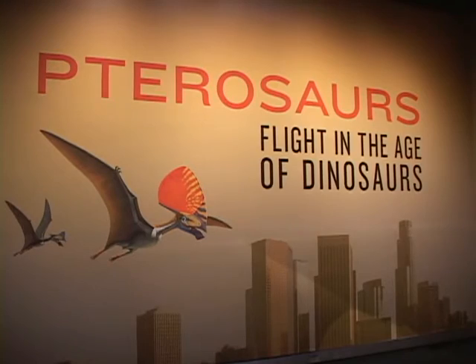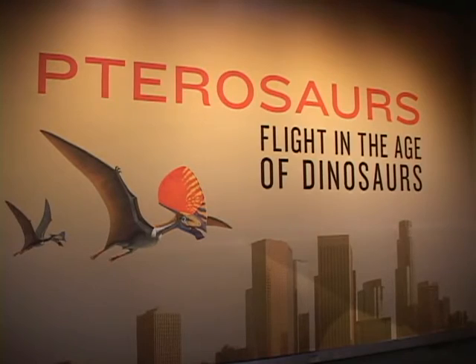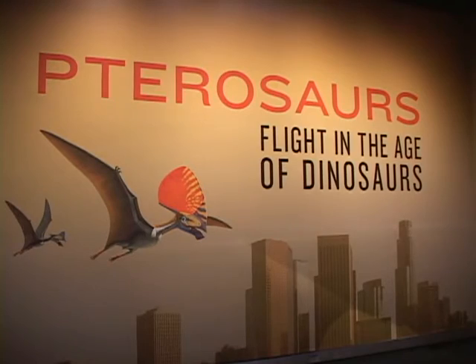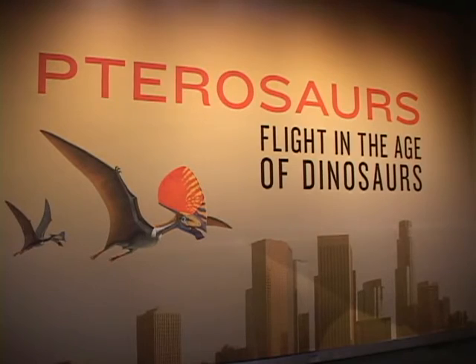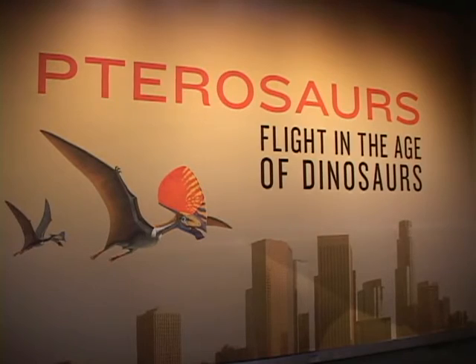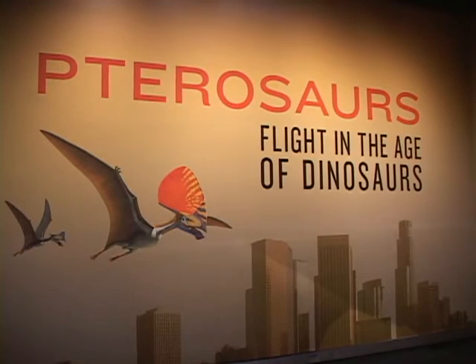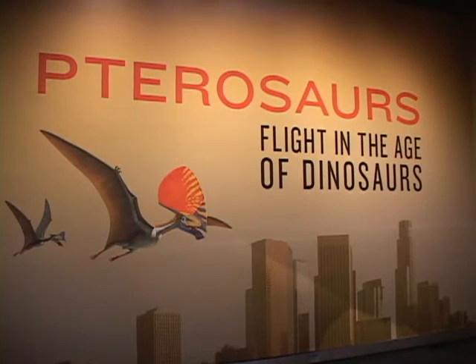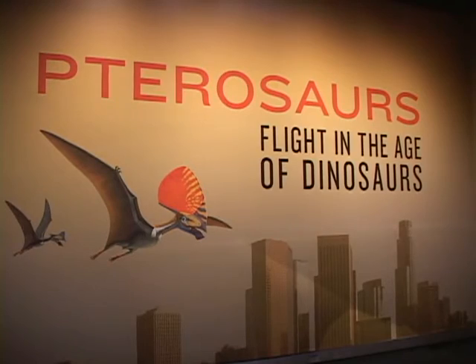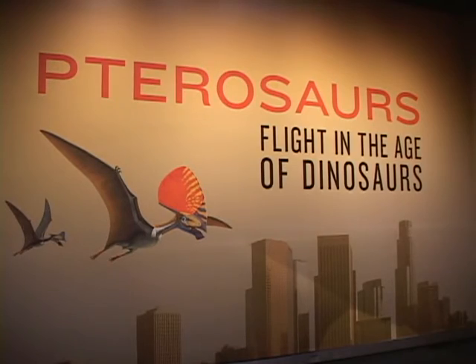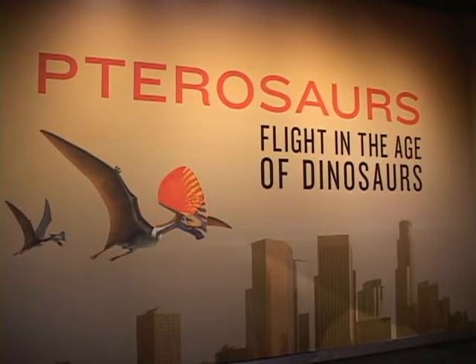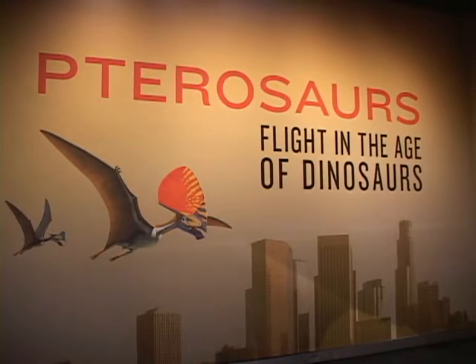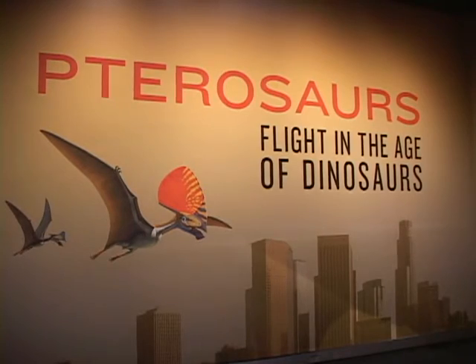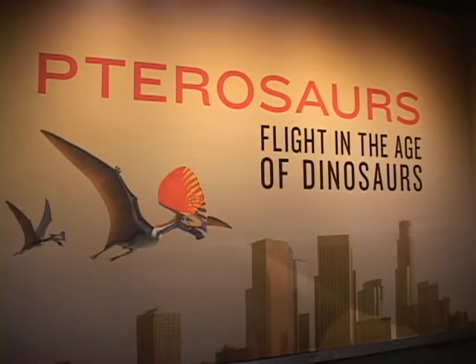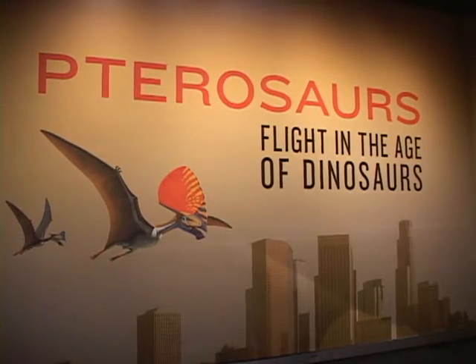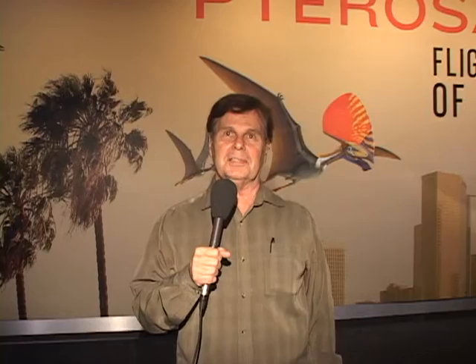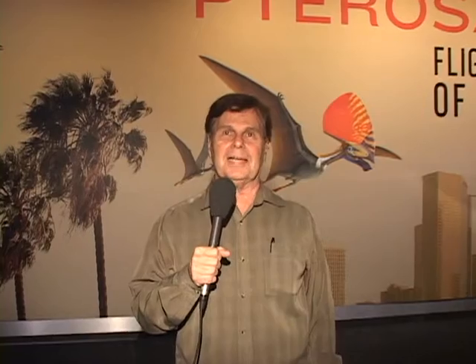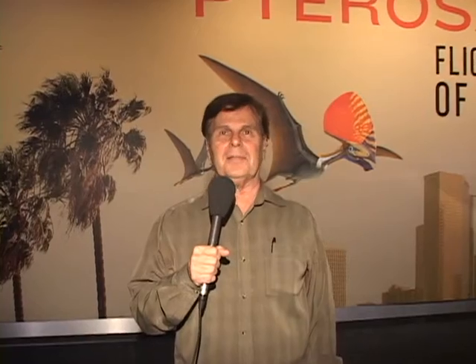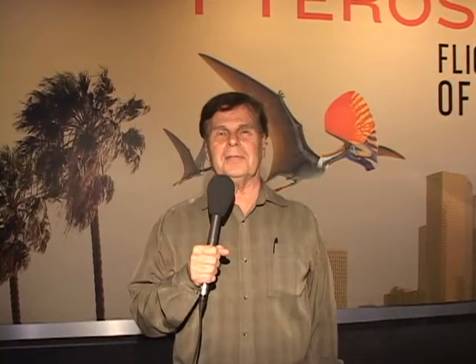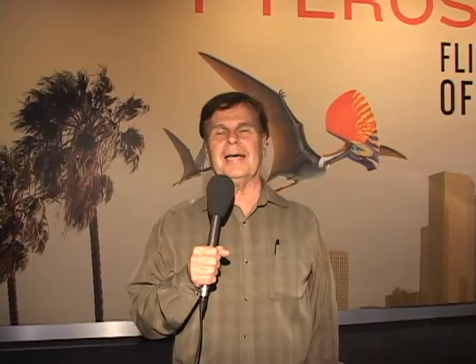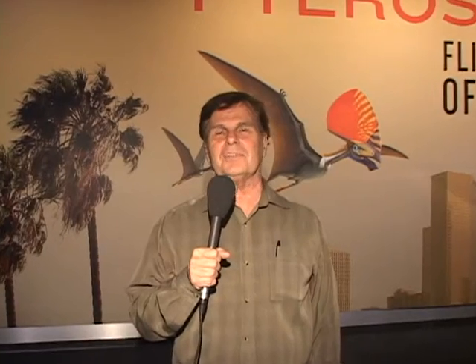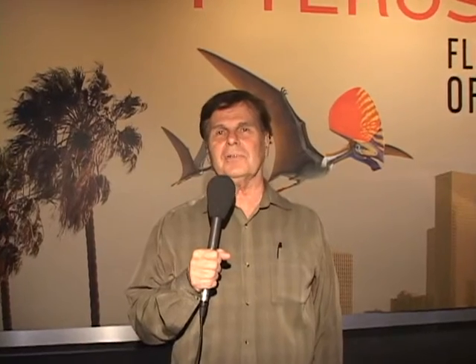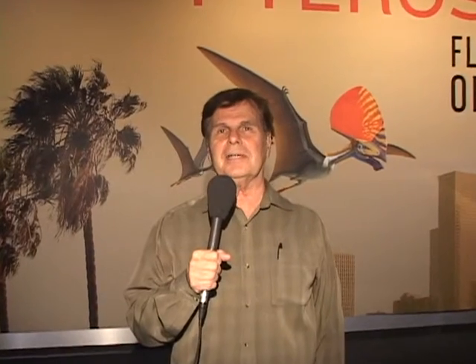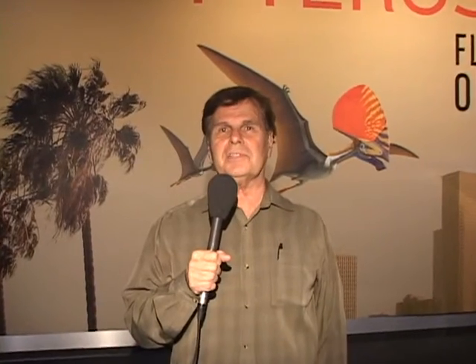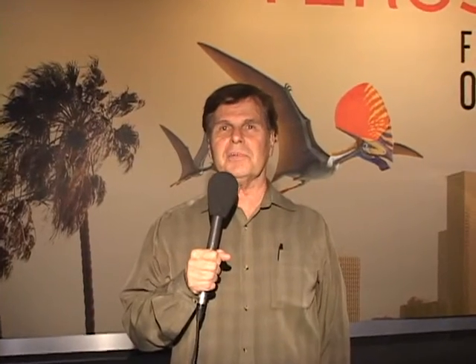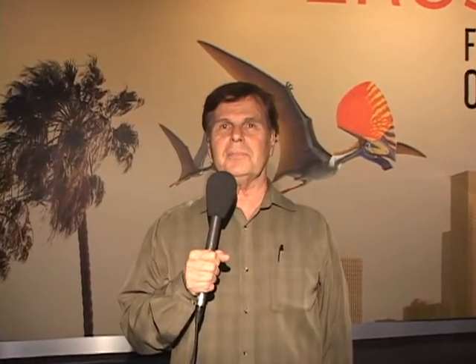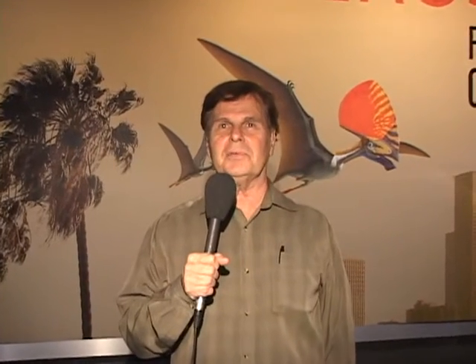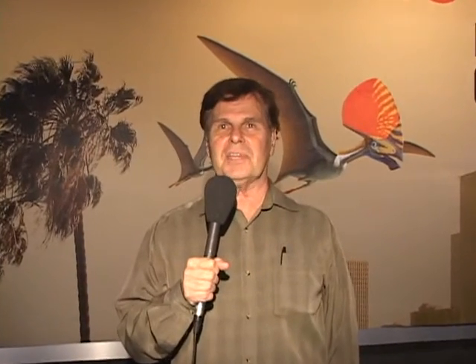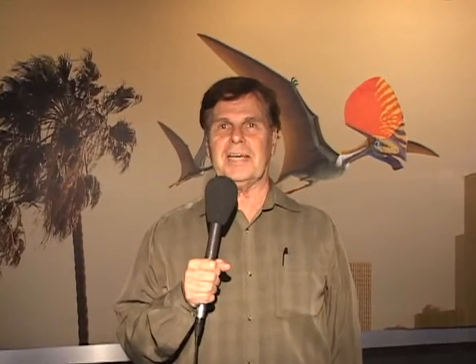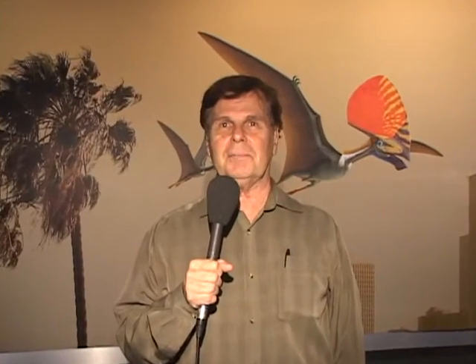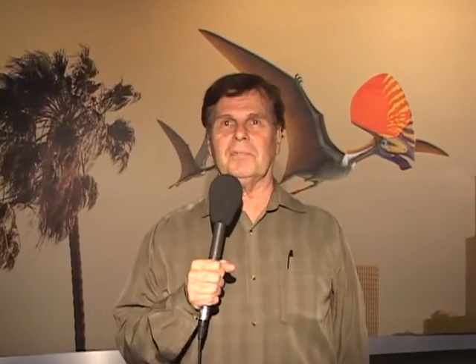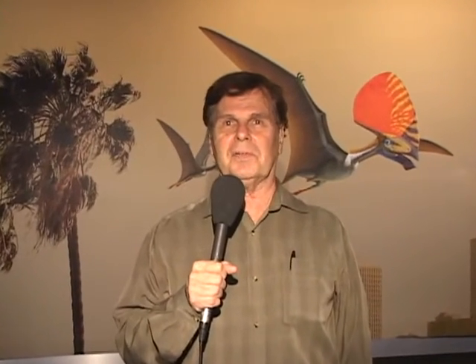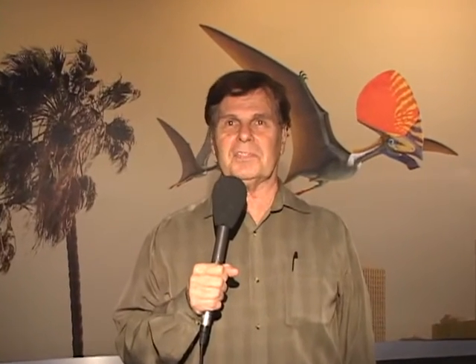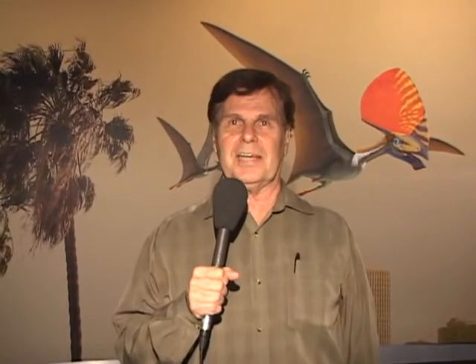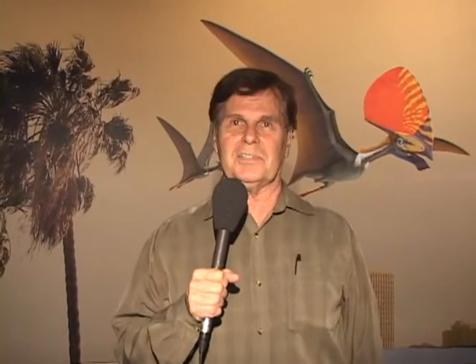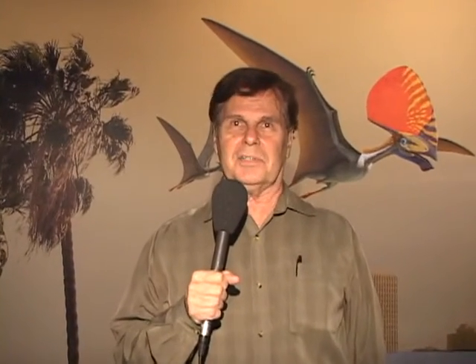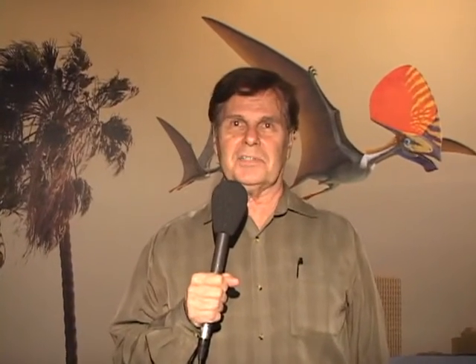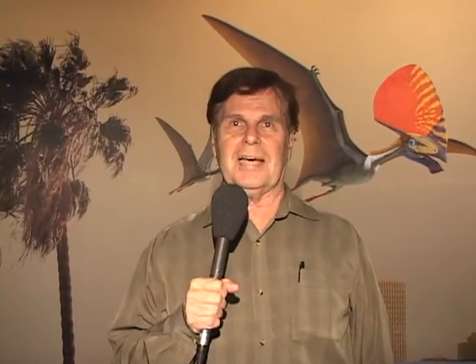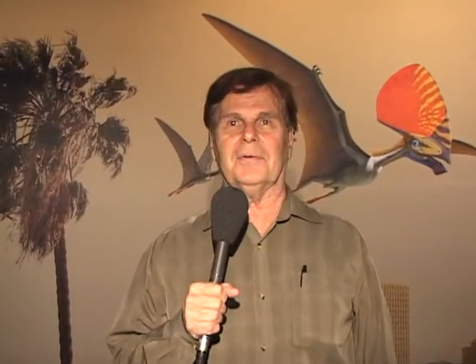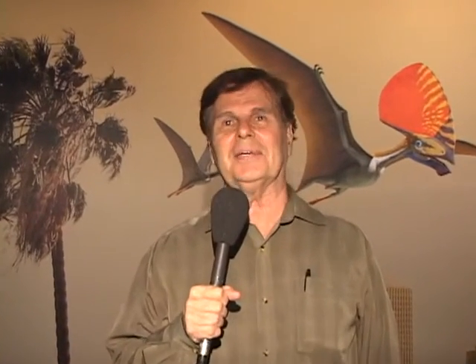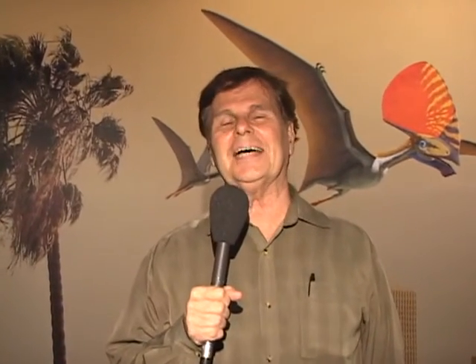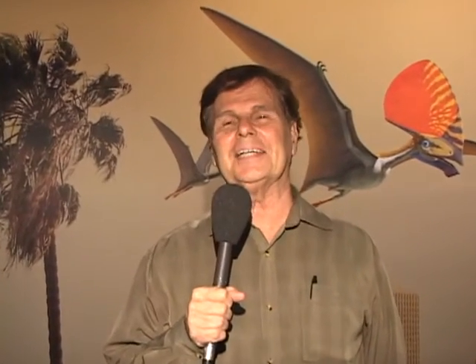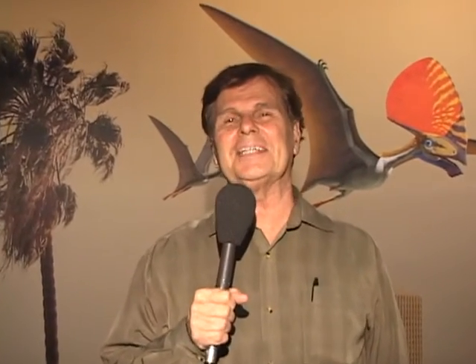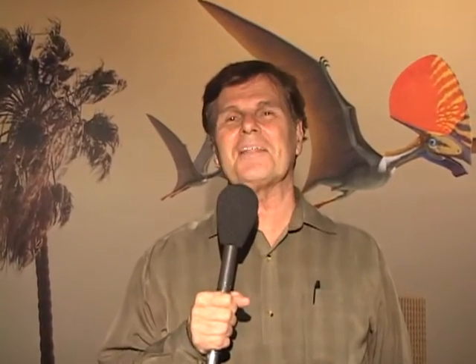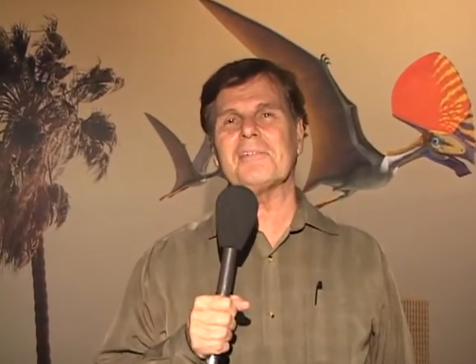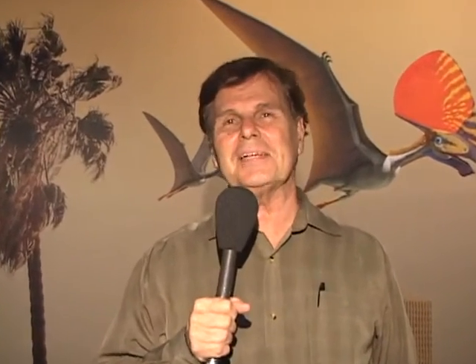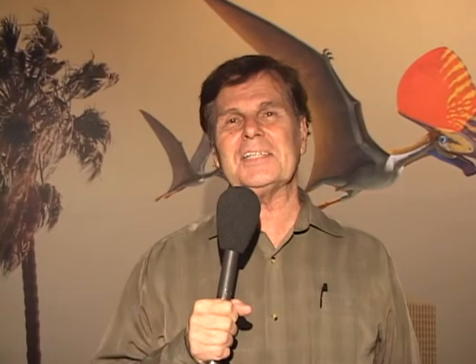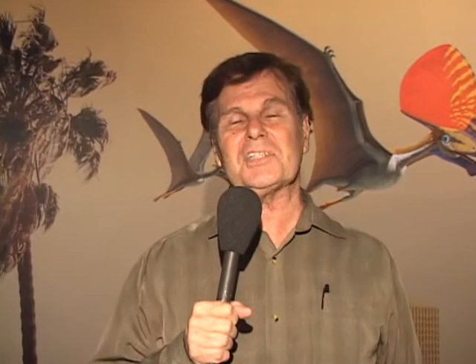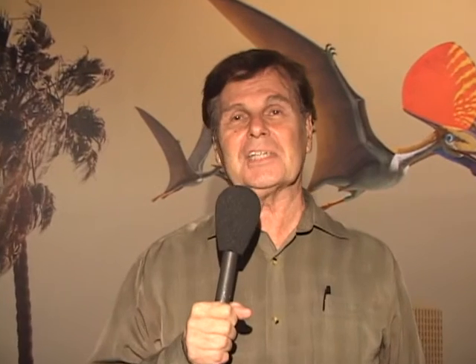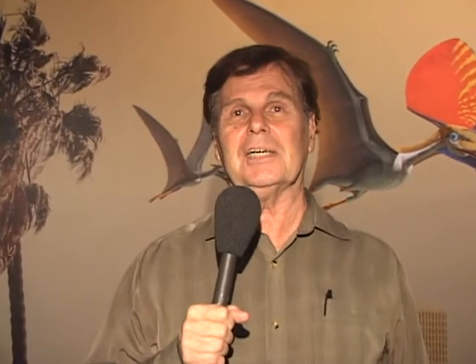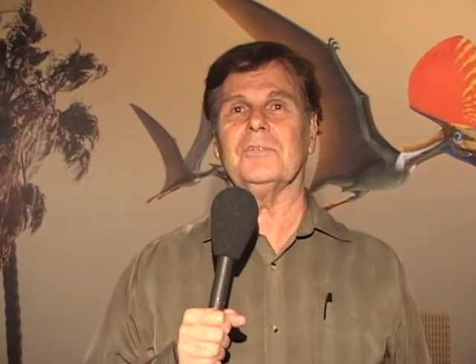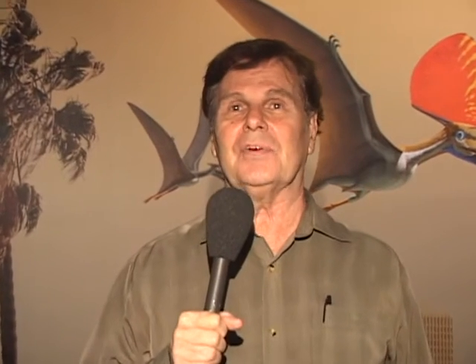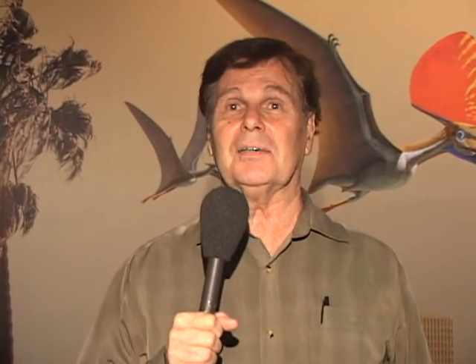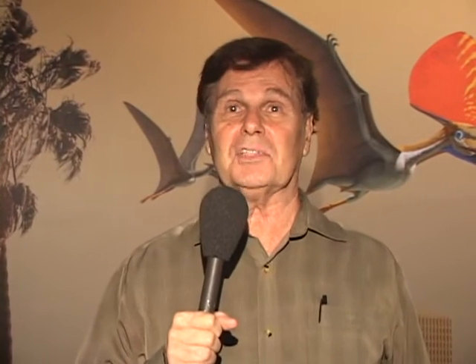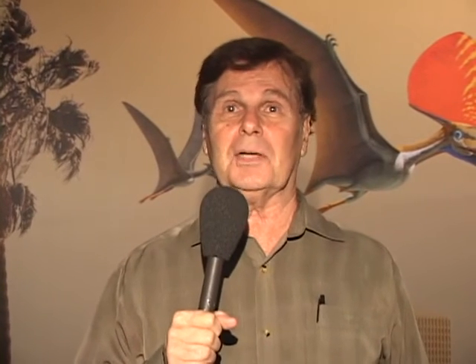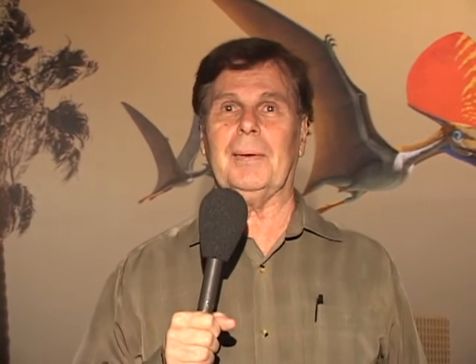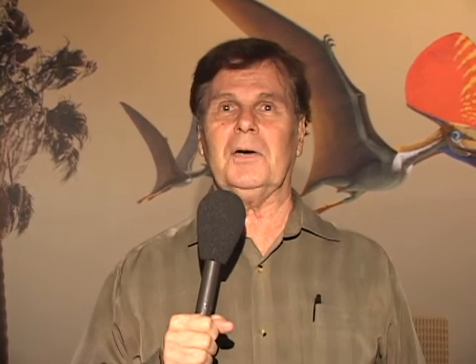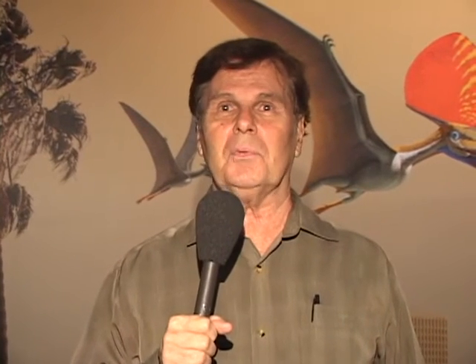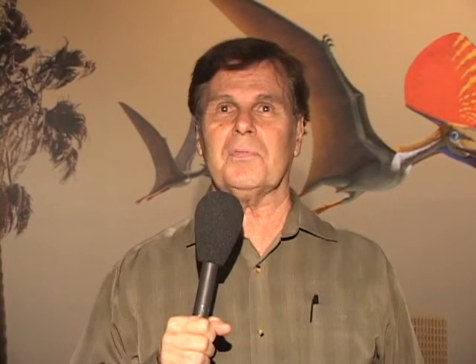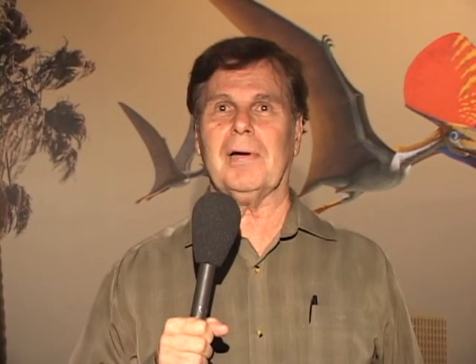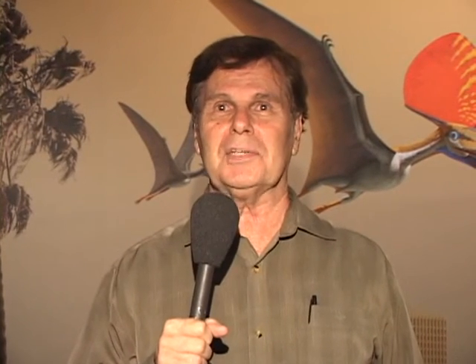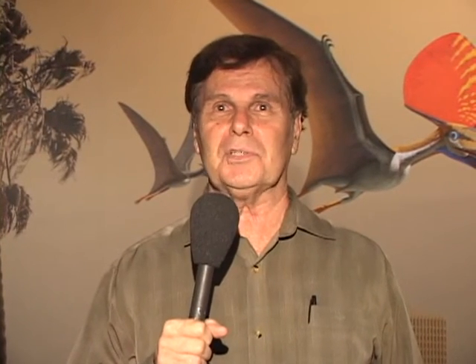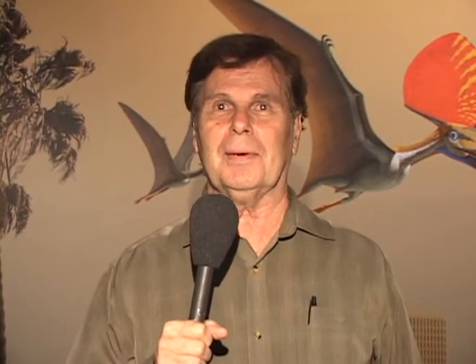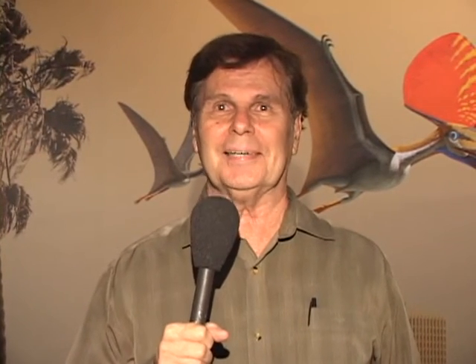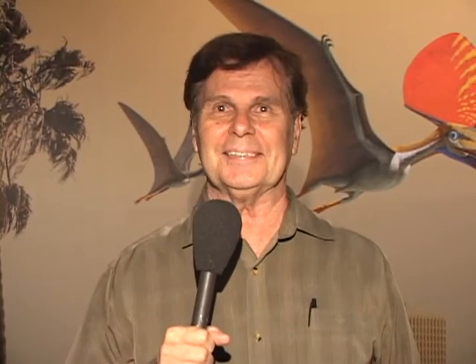Pterosaurs is the subject at the Natural History Museum of Los Angeles County on another edition of Out and About with Roger Martin.